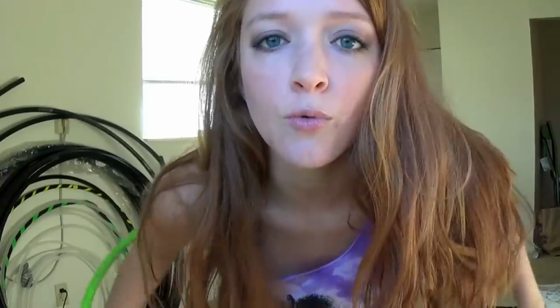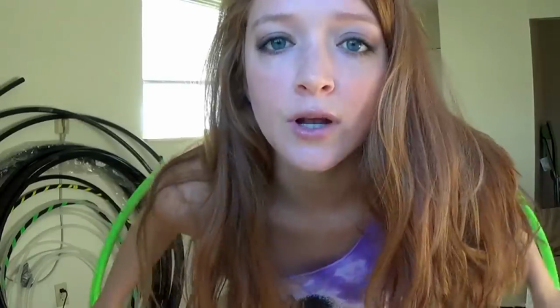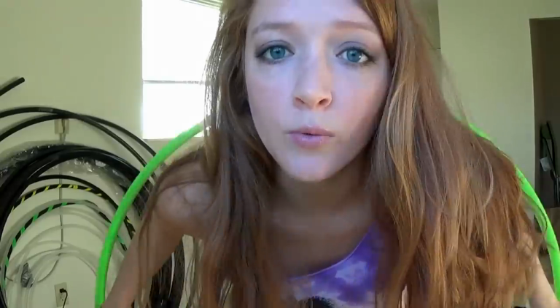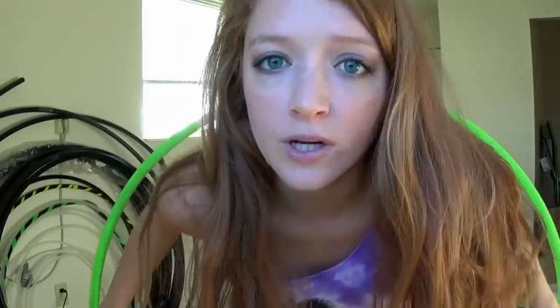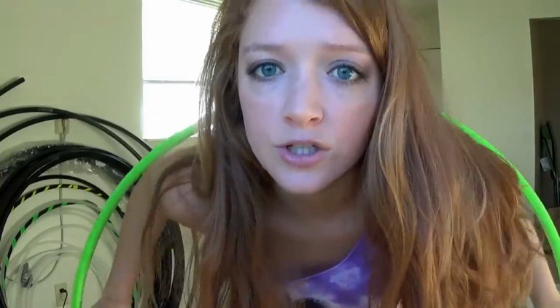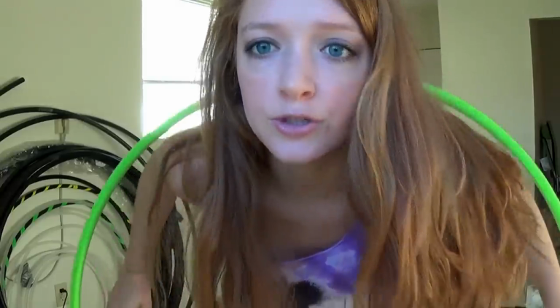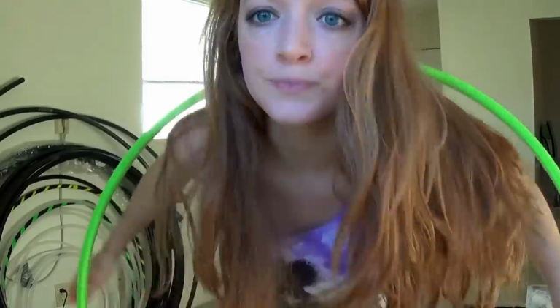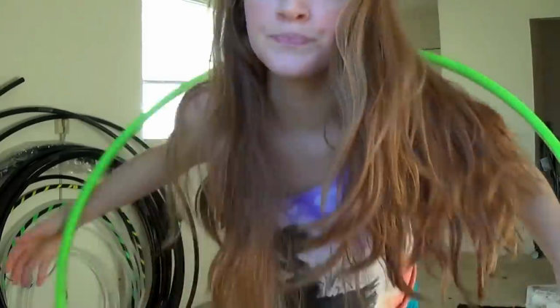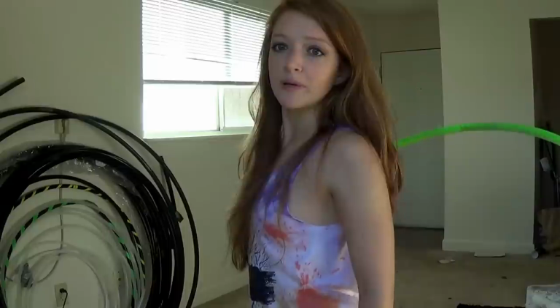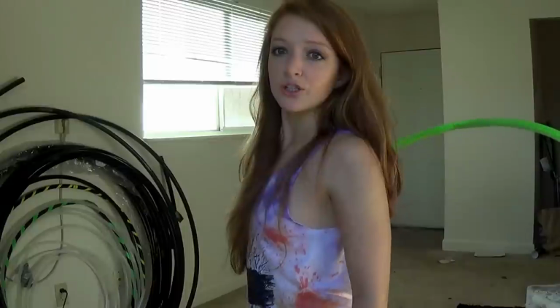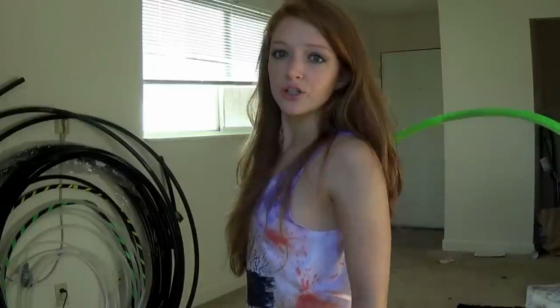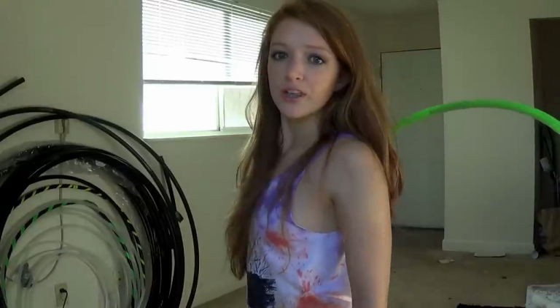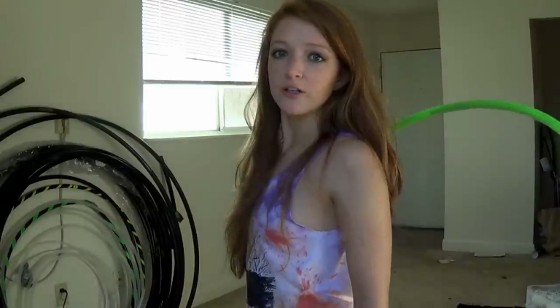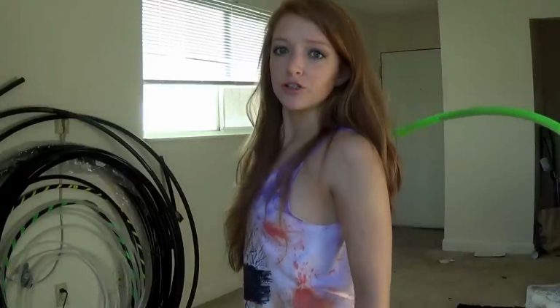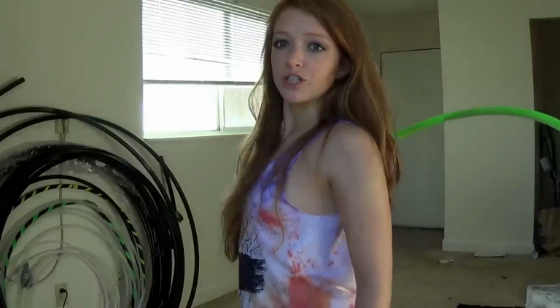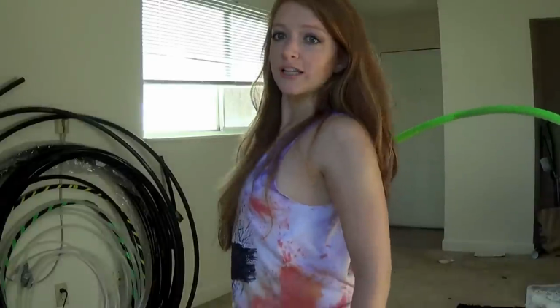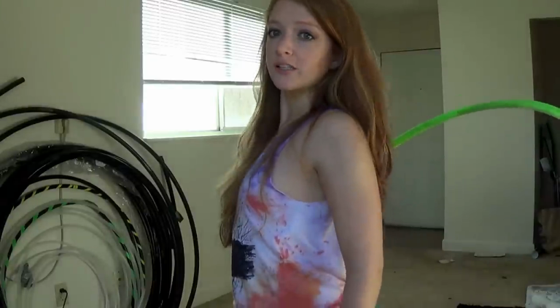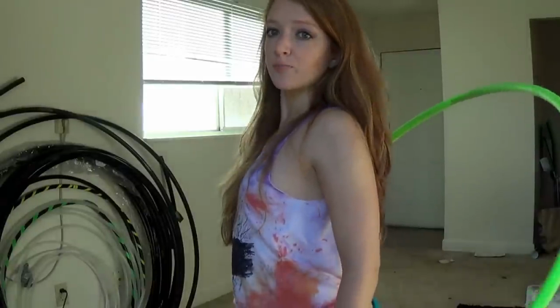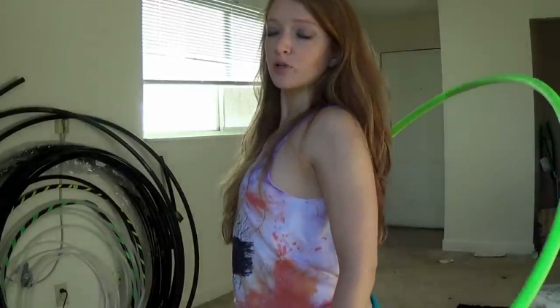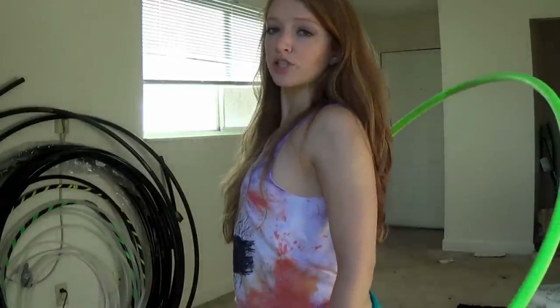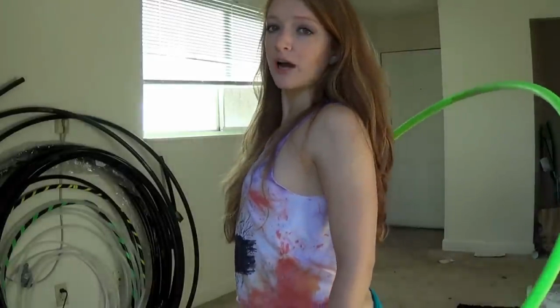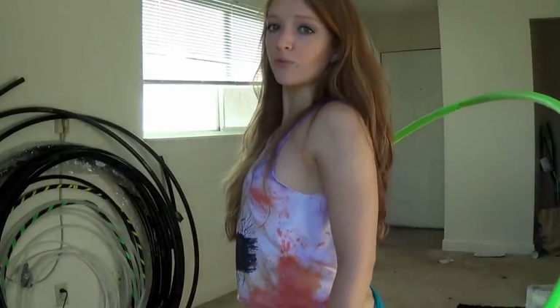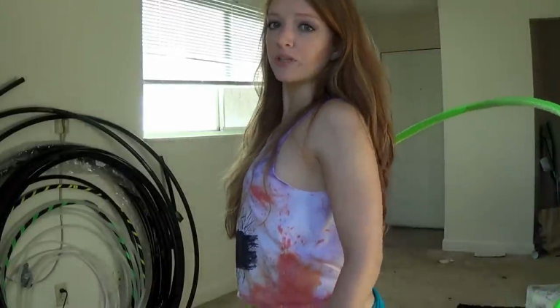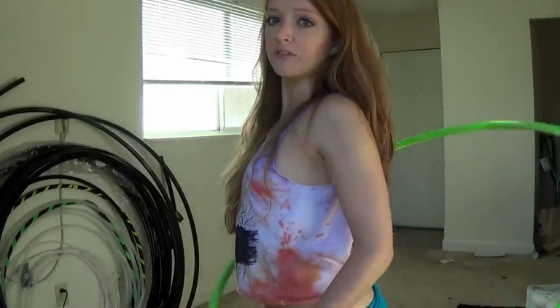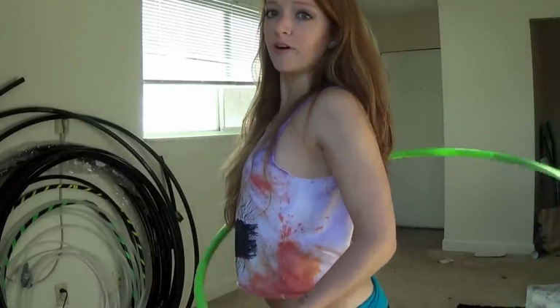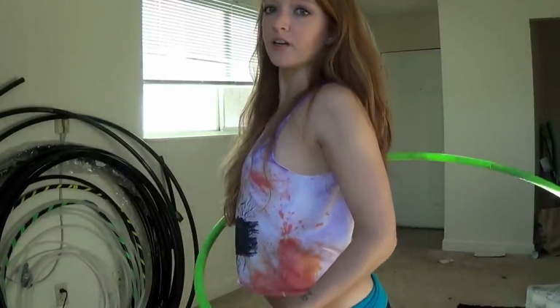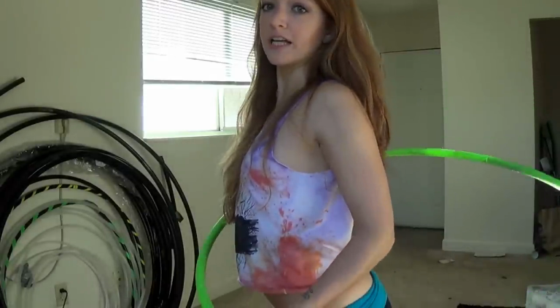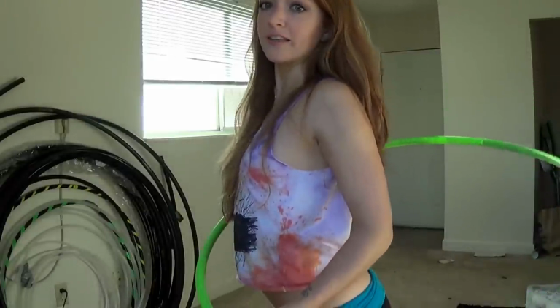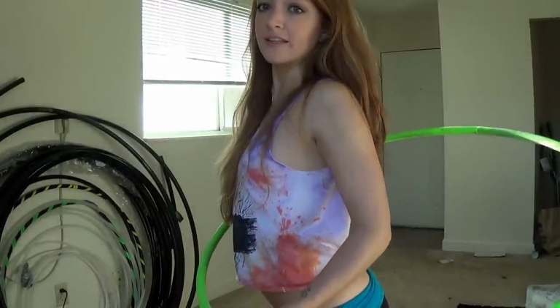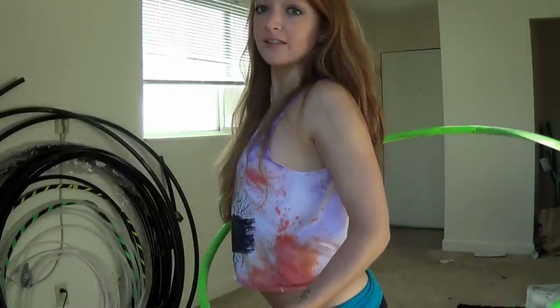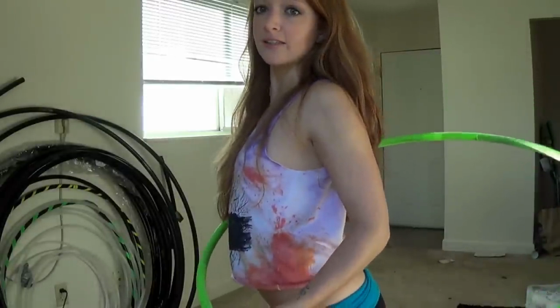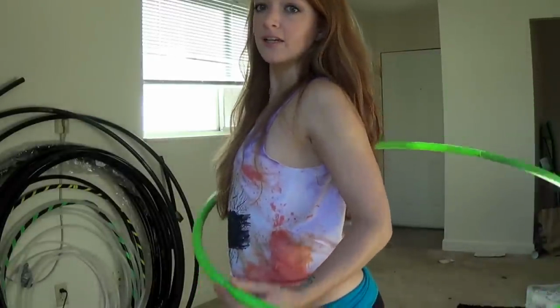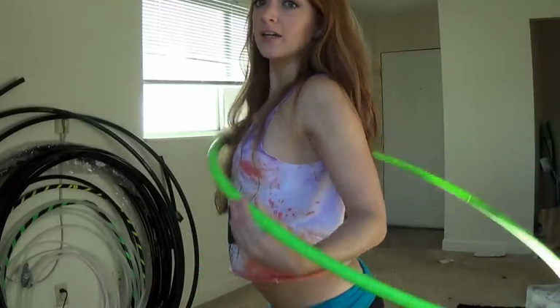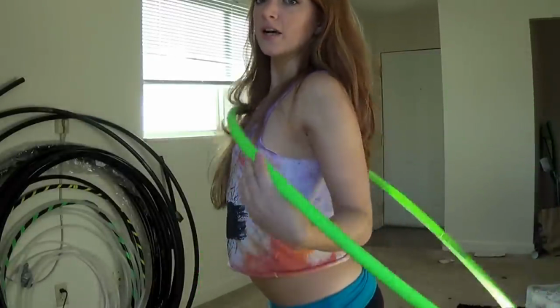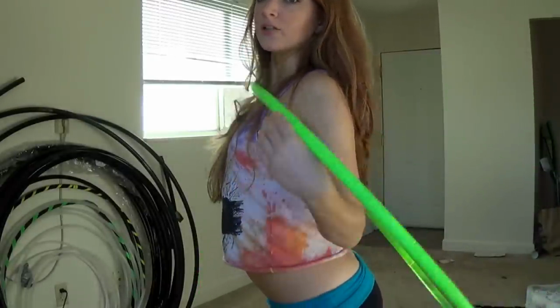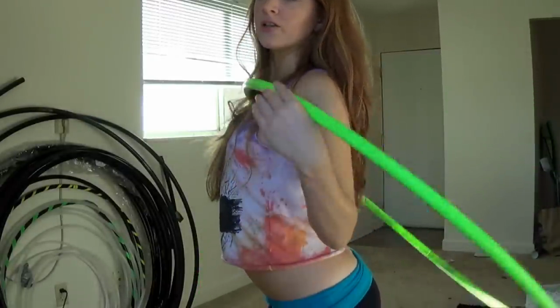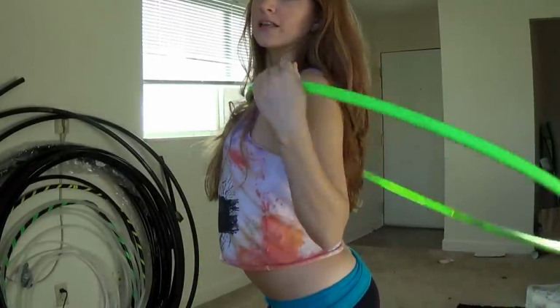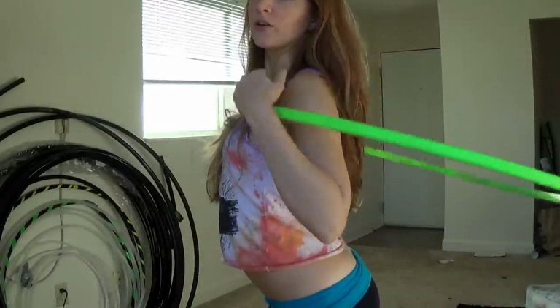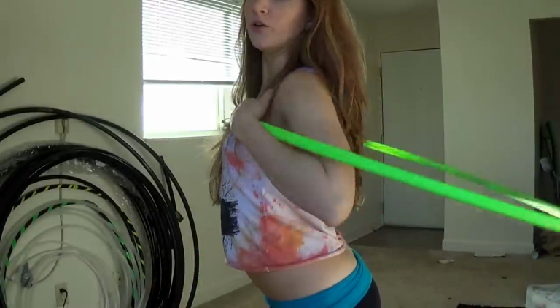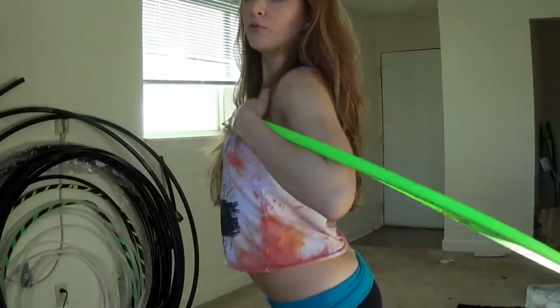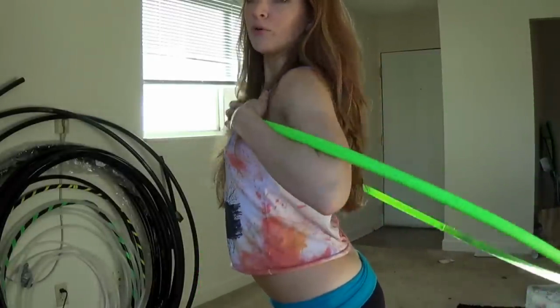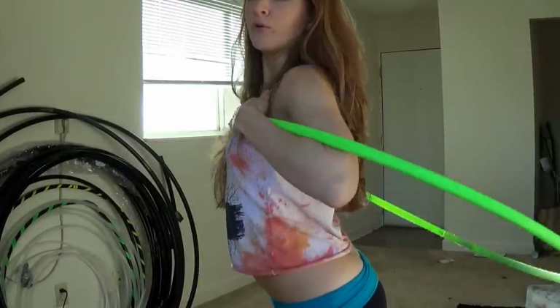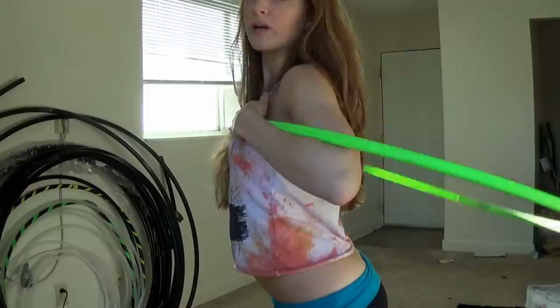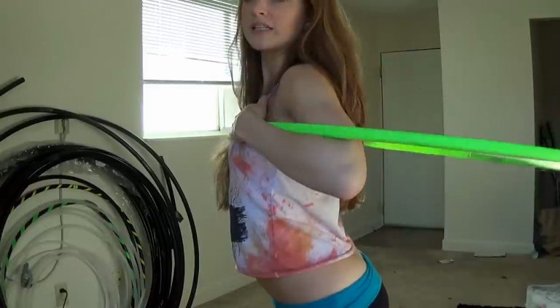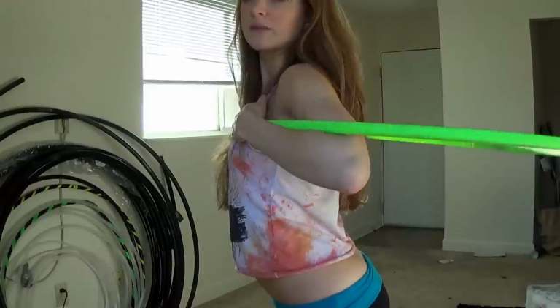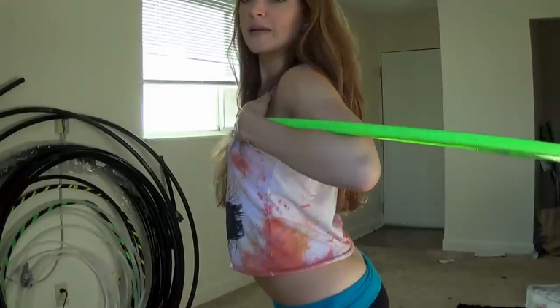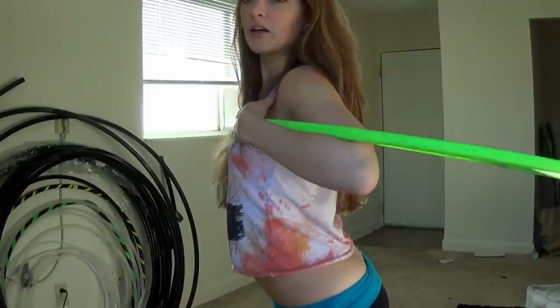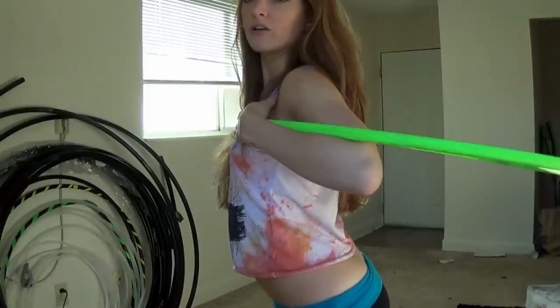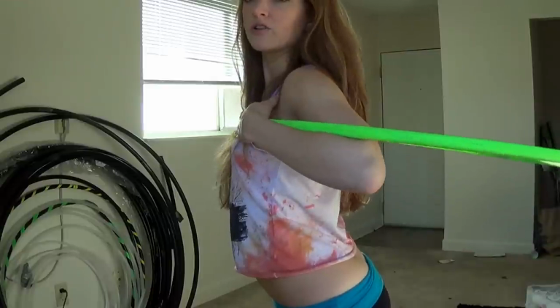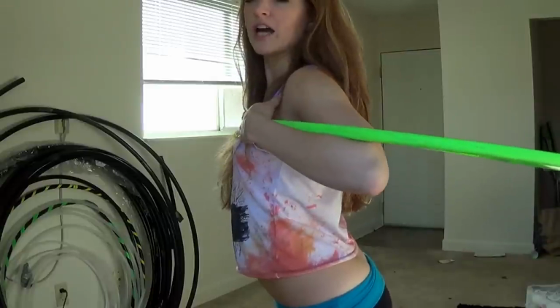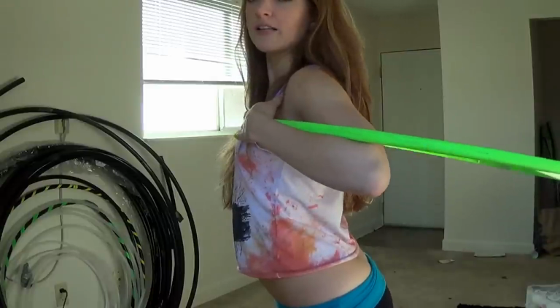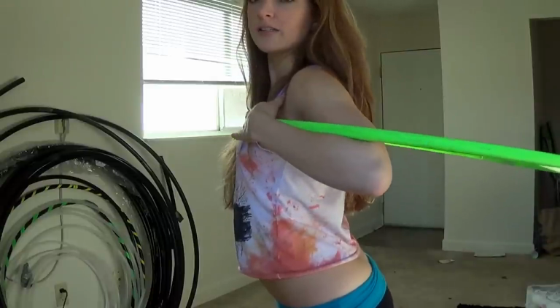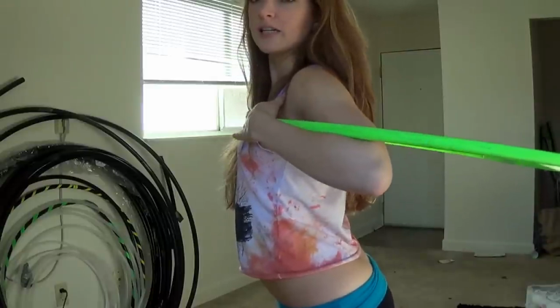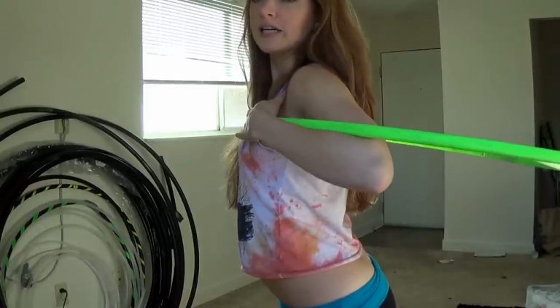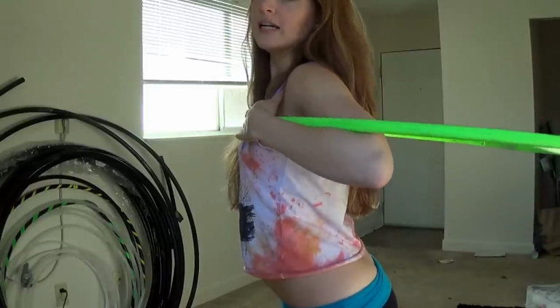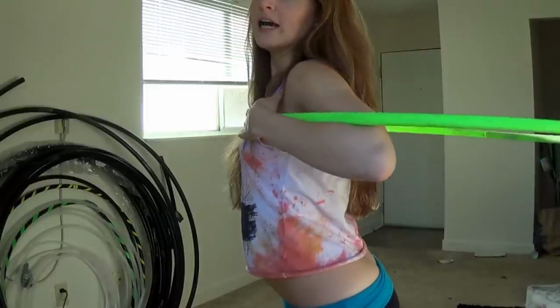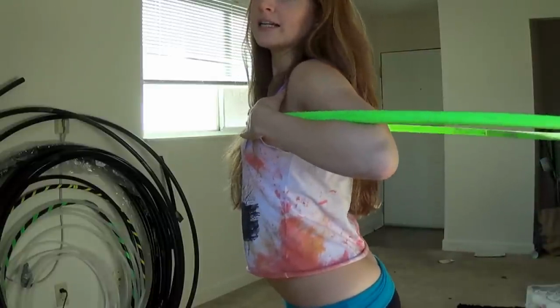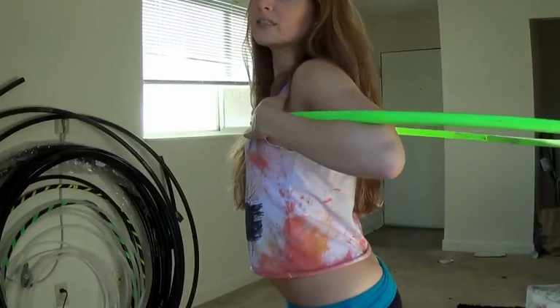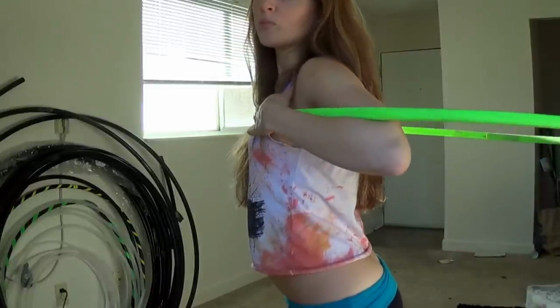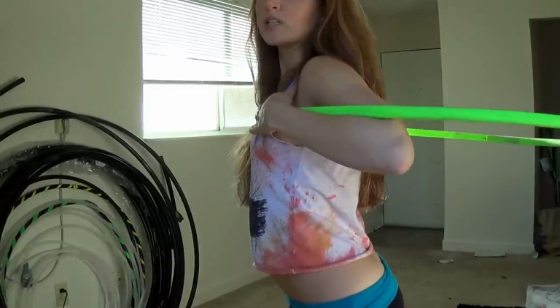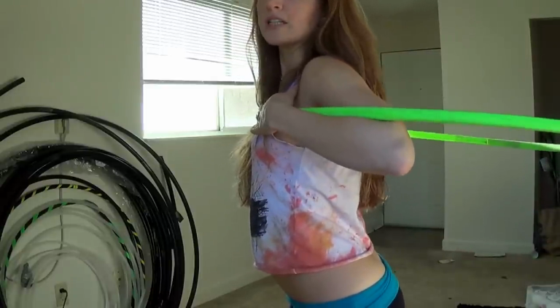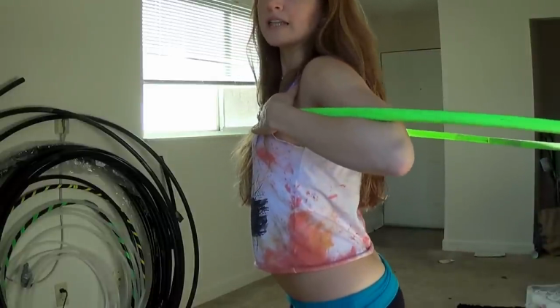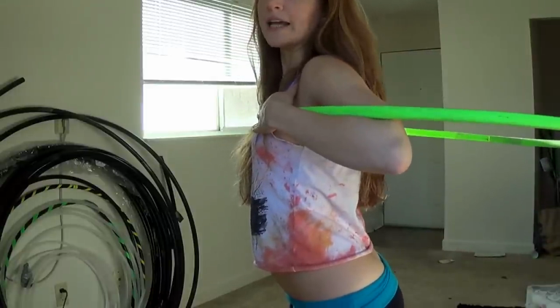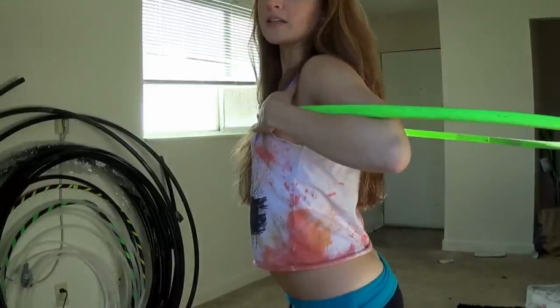So what you want to do: make sure that your chest is pushed out really far like this so that the hoop, when it's spinning on your chest, has somewhere to land.